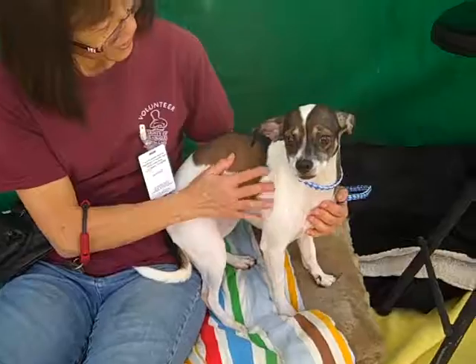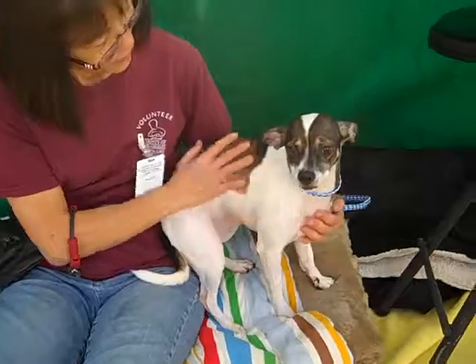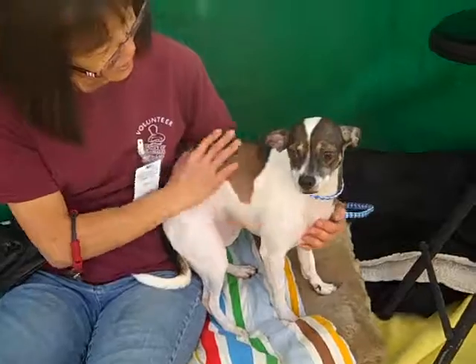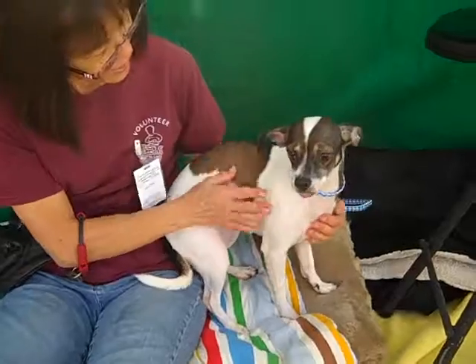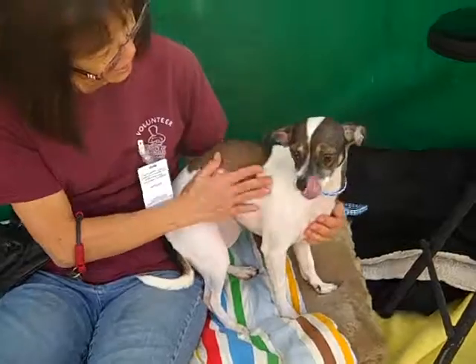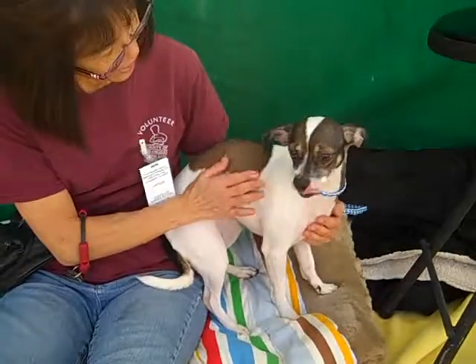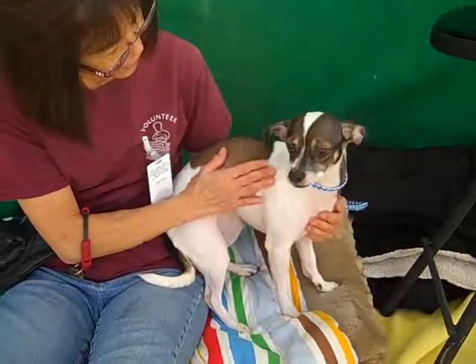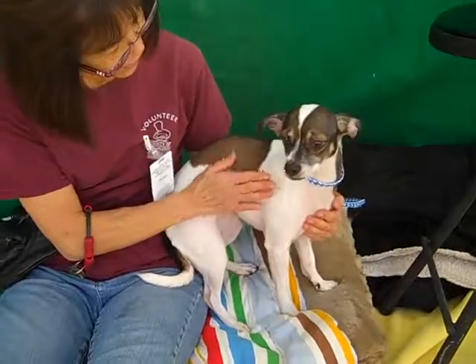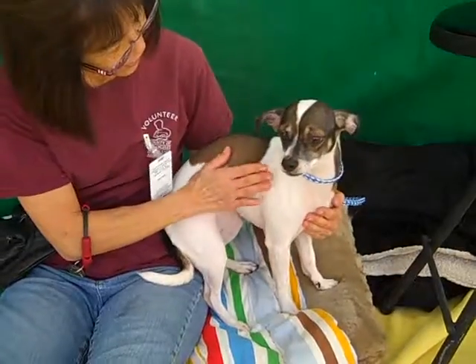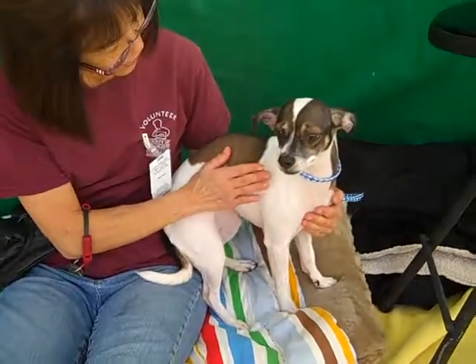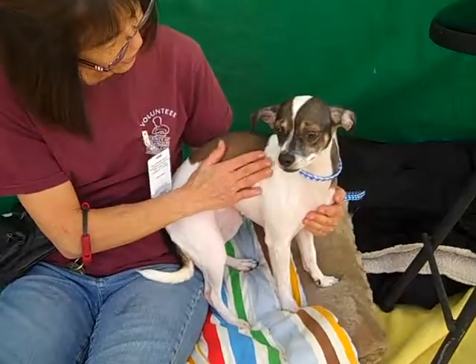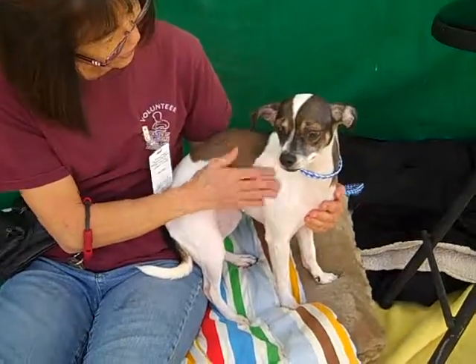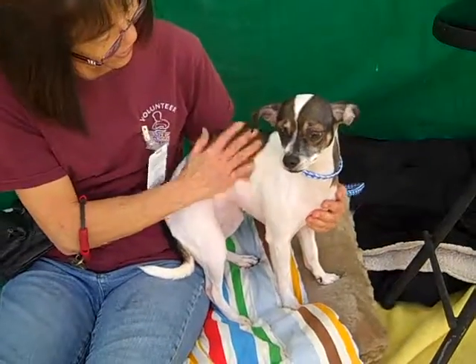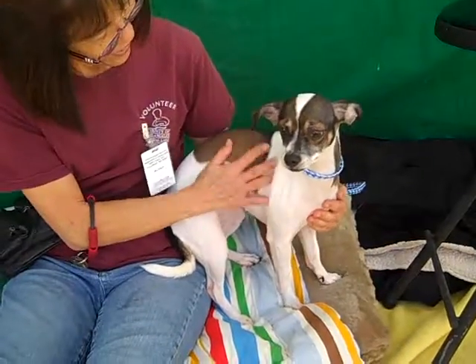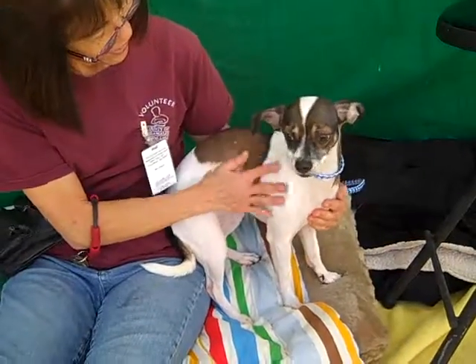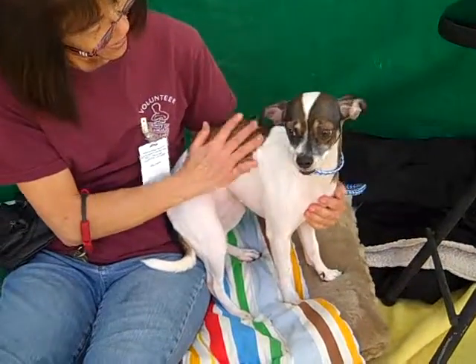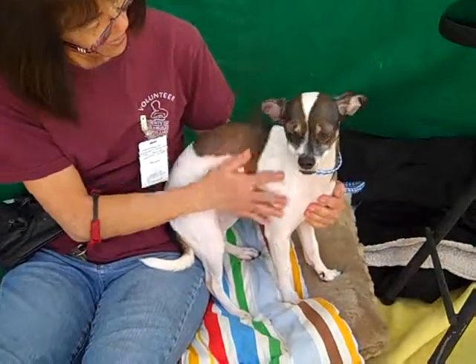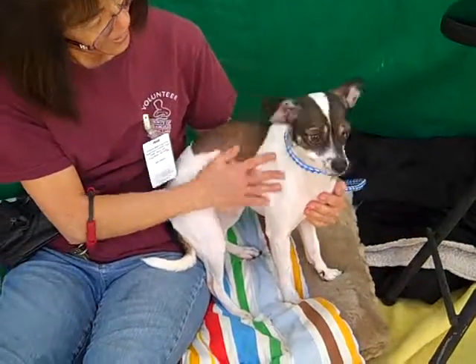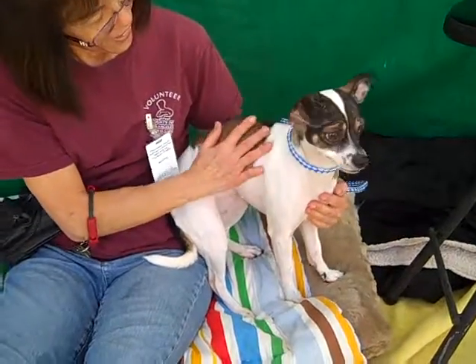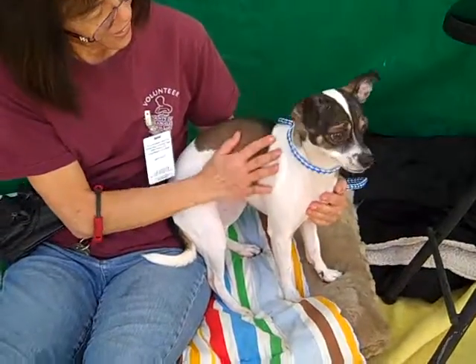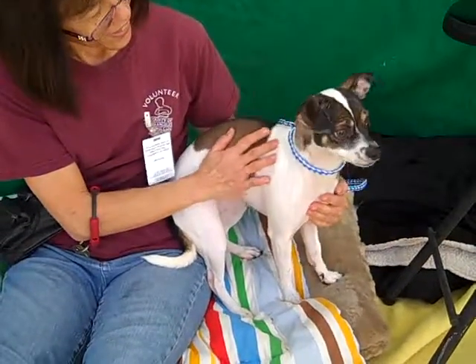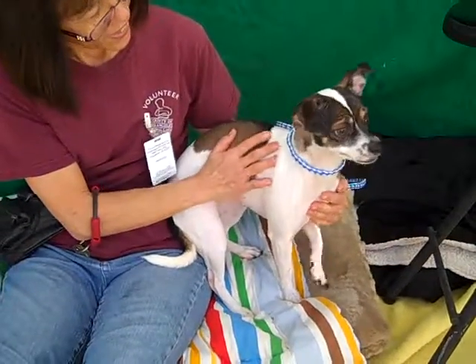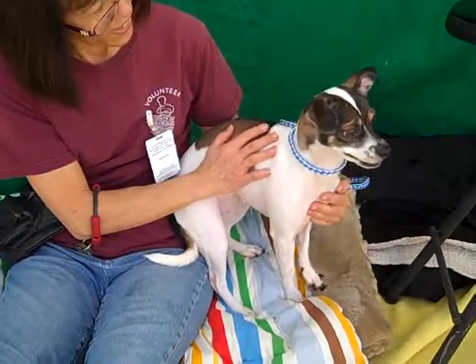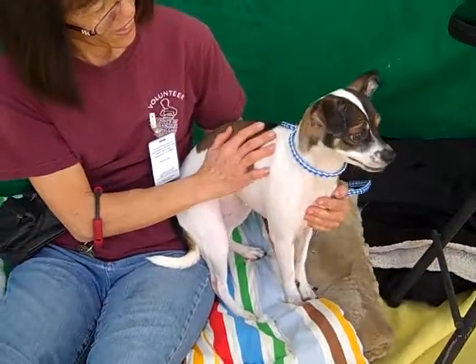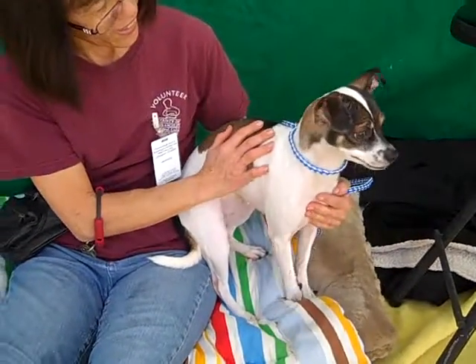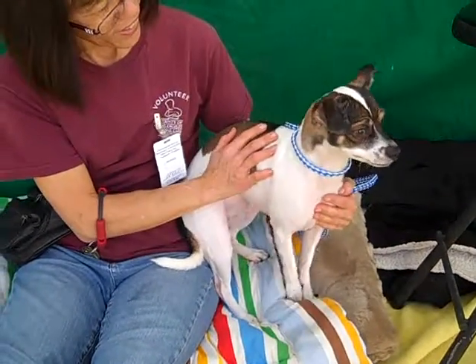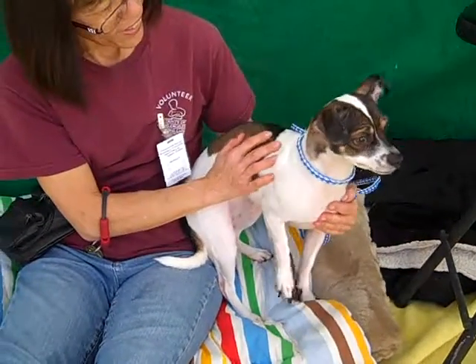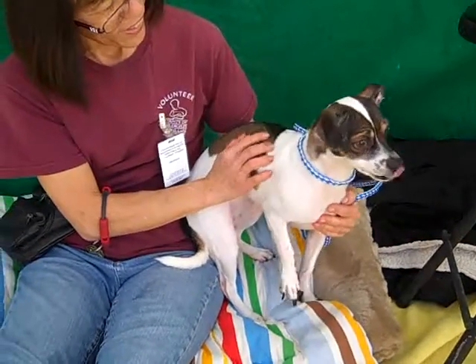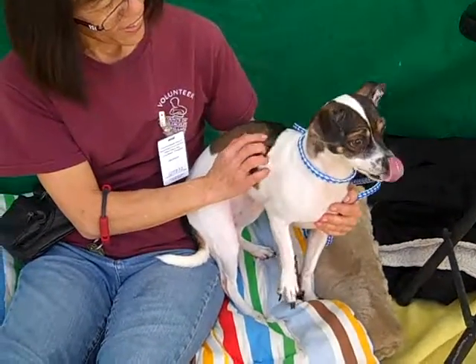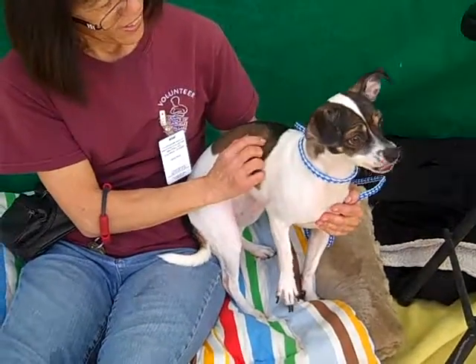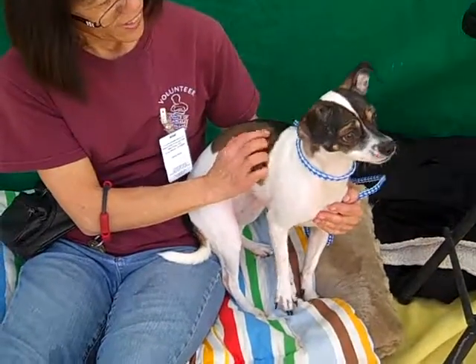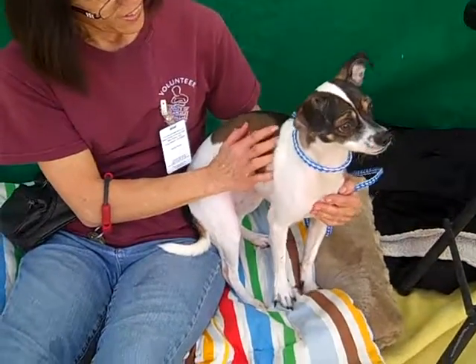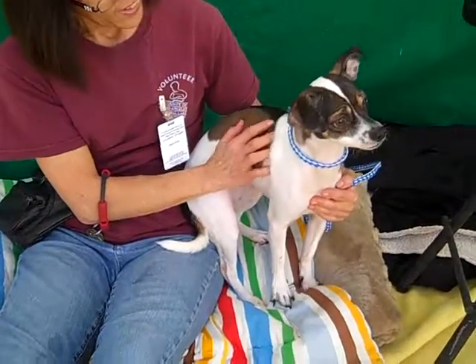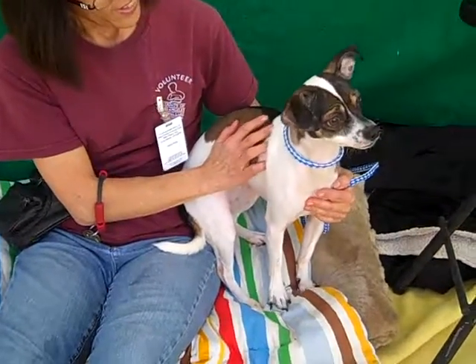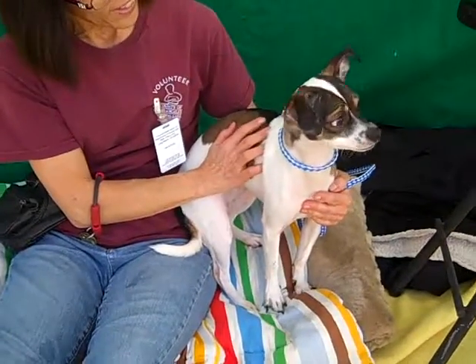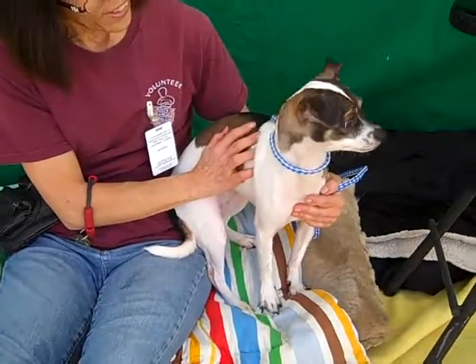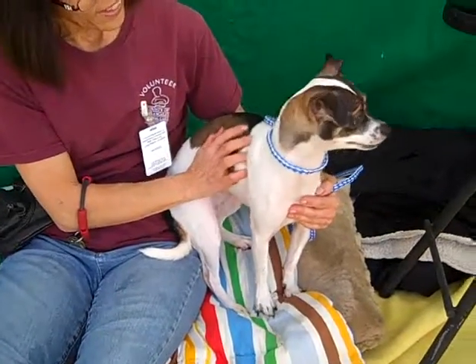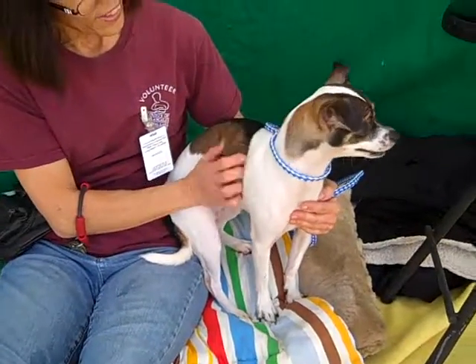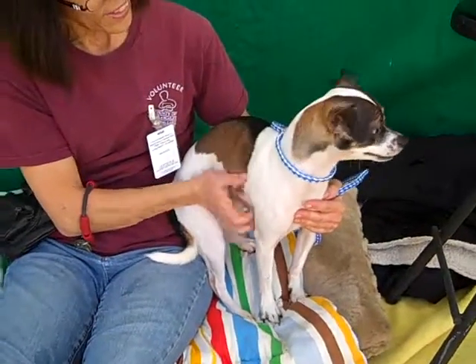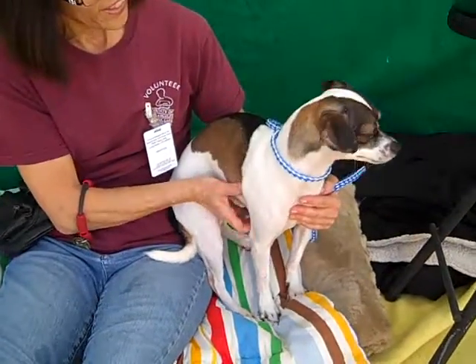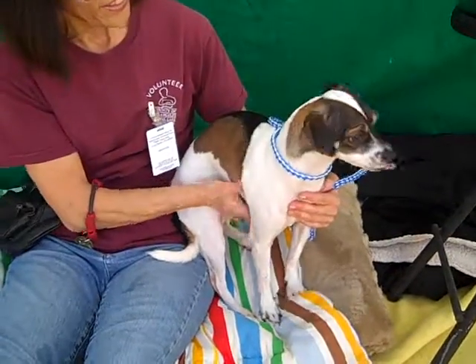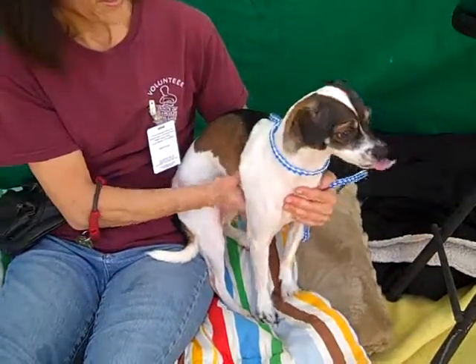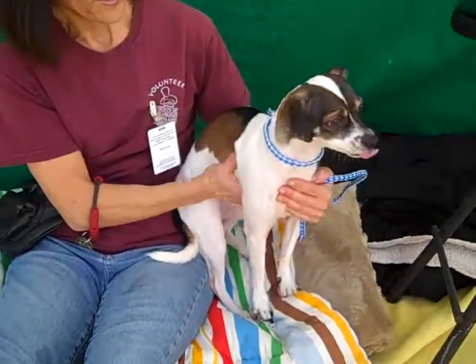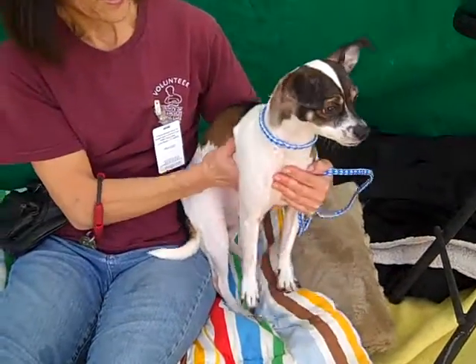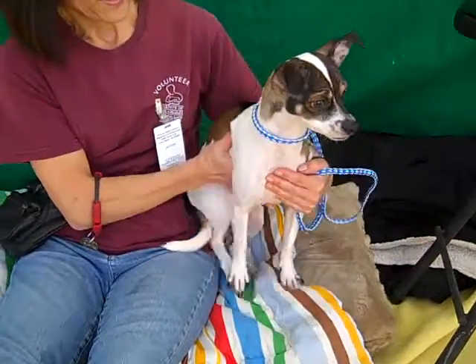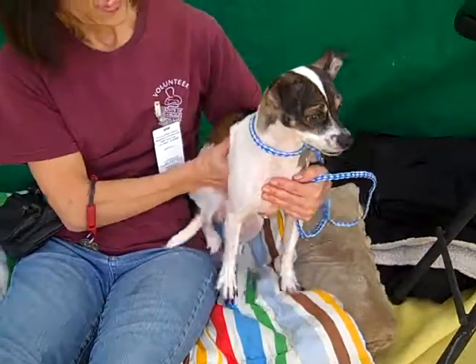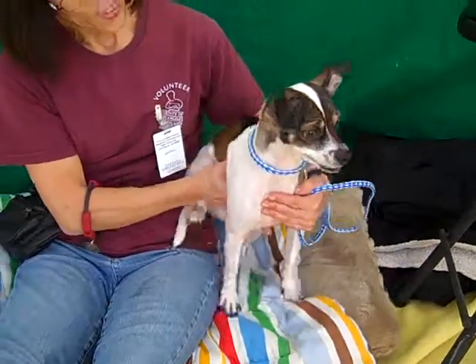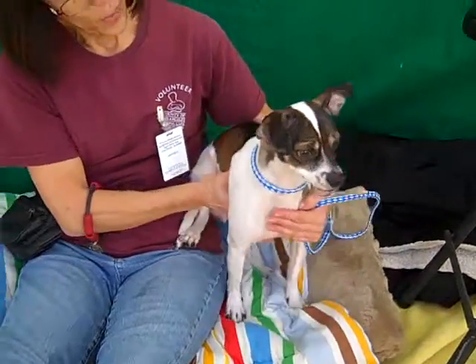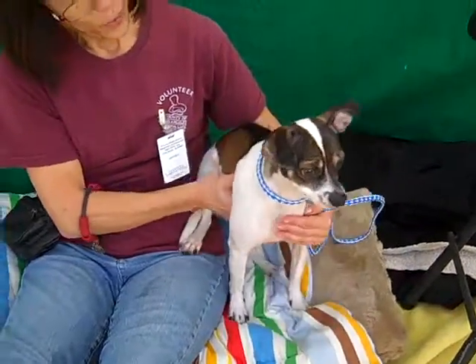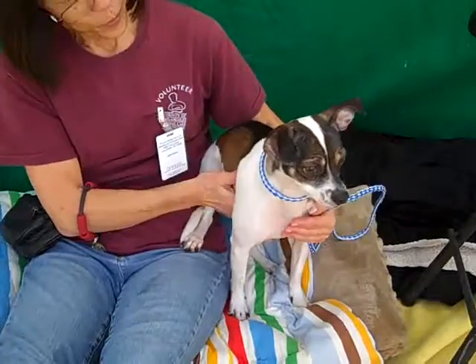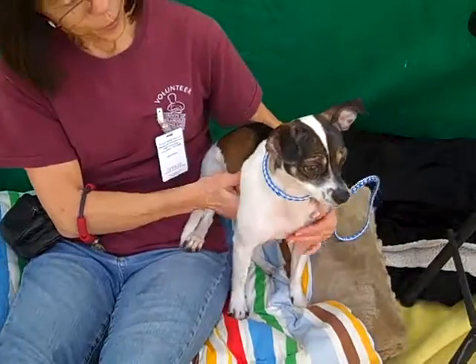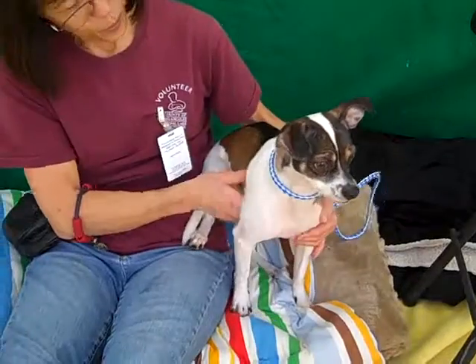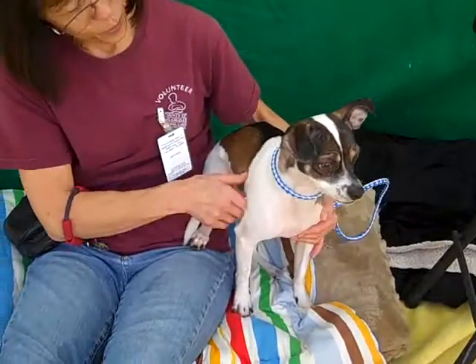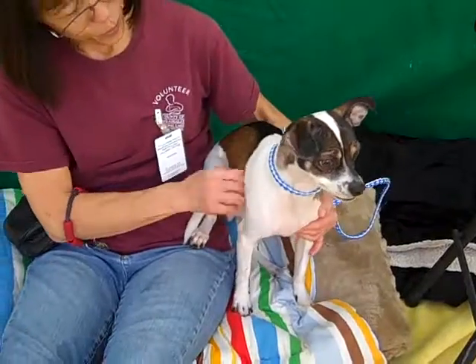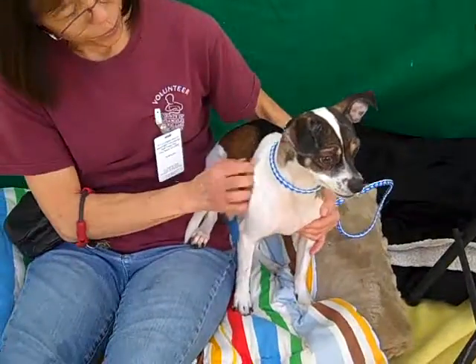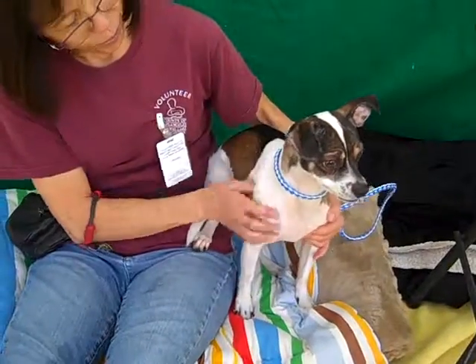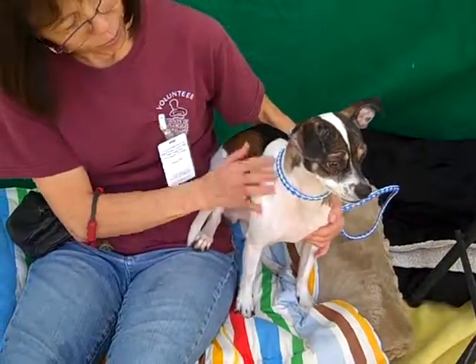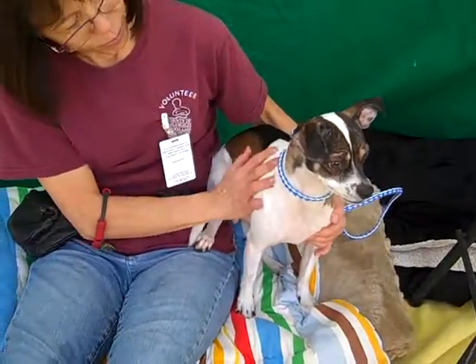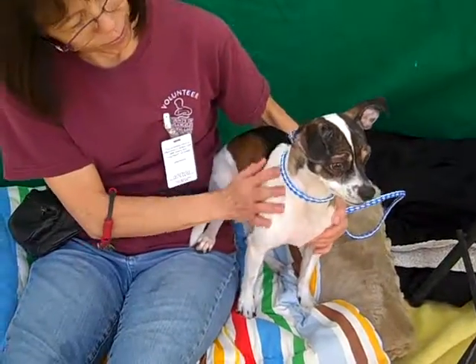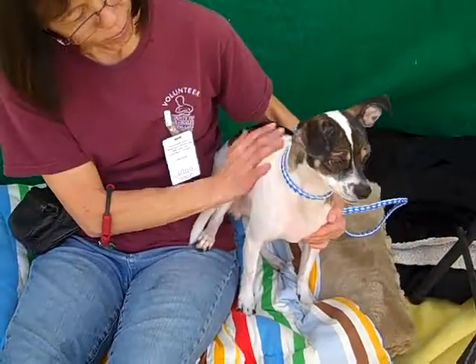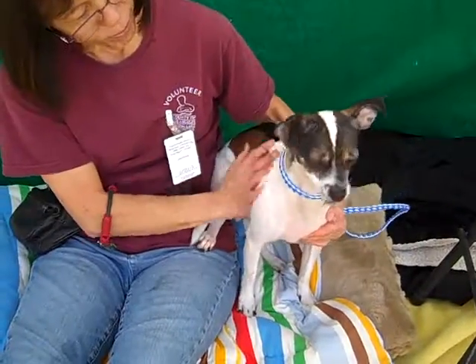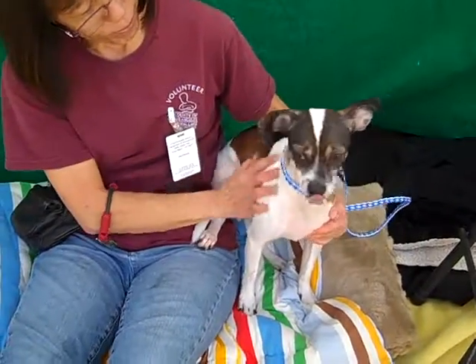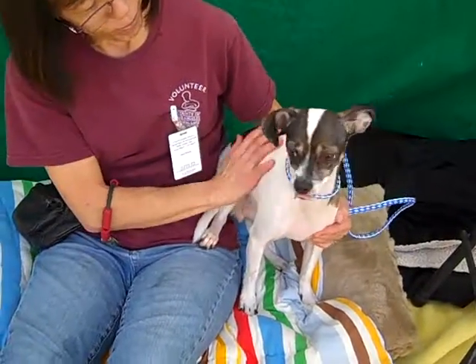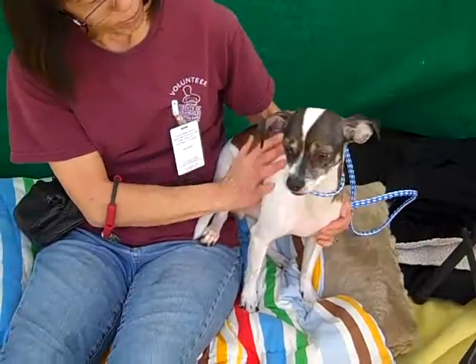Hello, Blanca. This is Blanca at the Baldwin Park Shelter, and her ID number is A5021506.